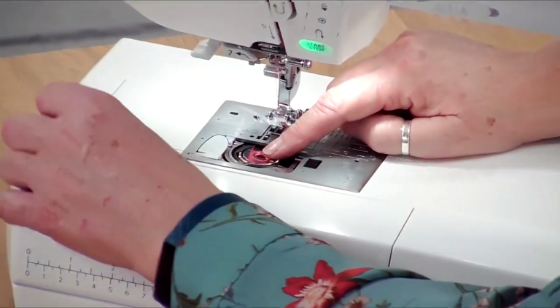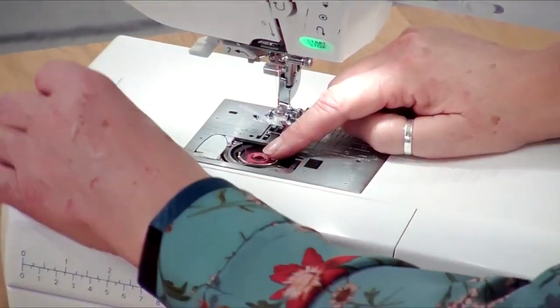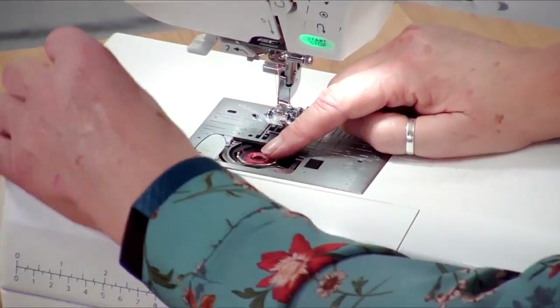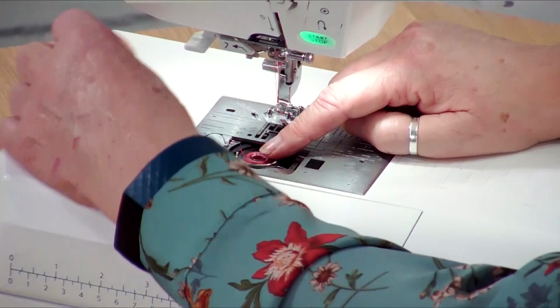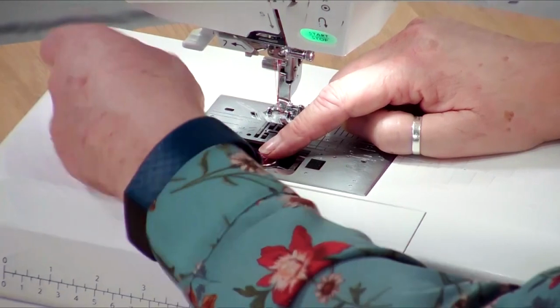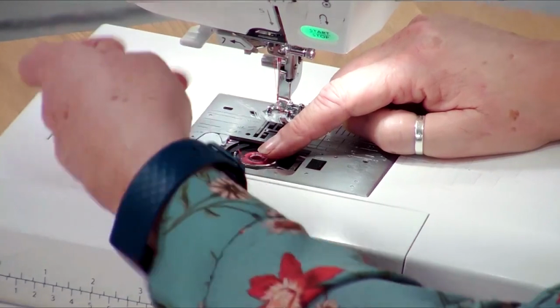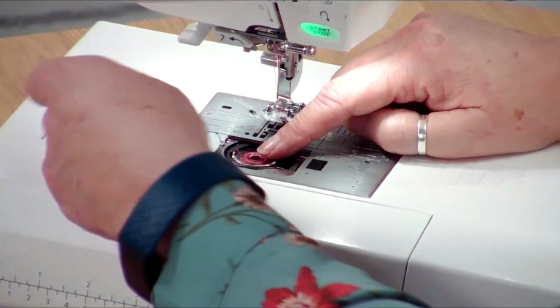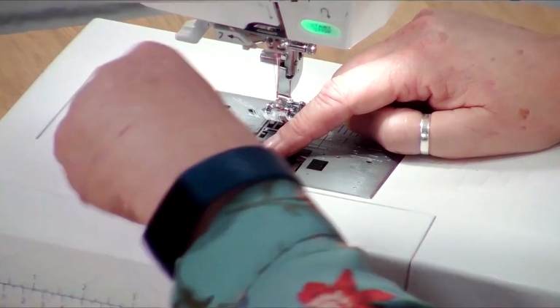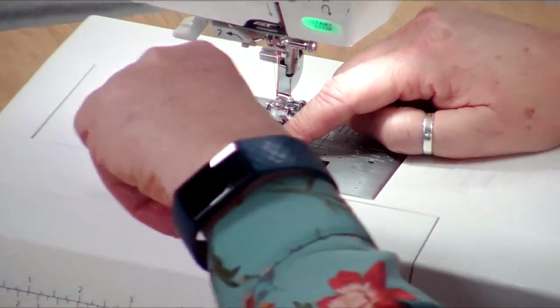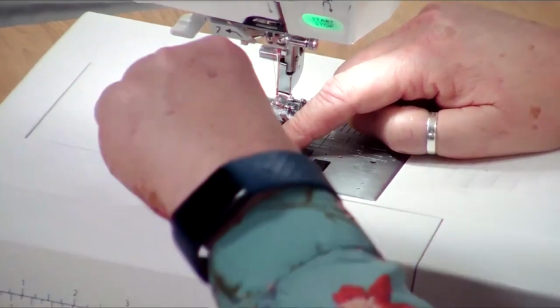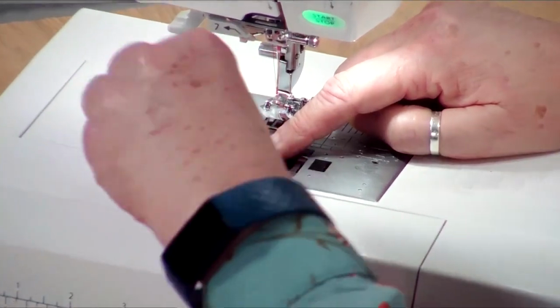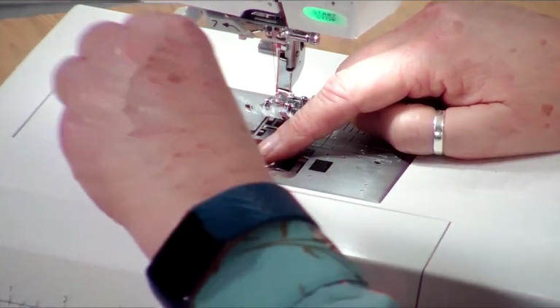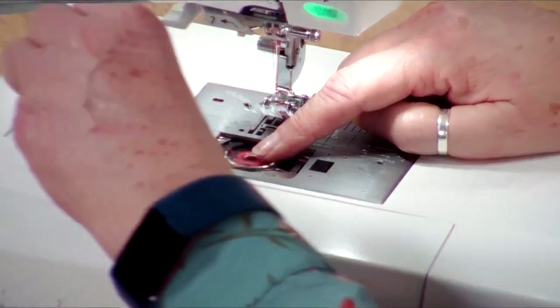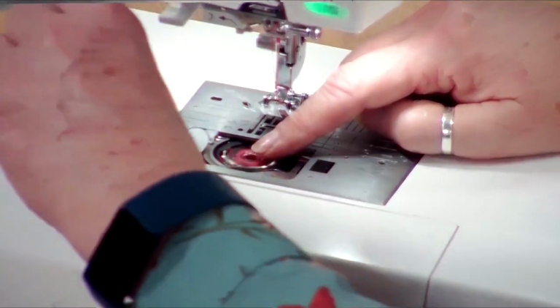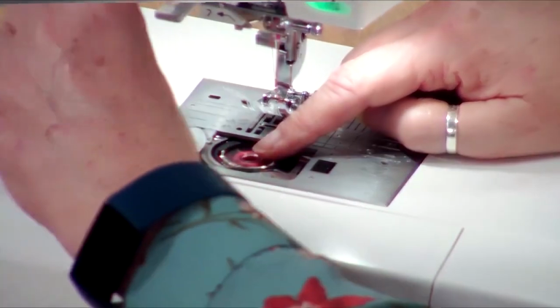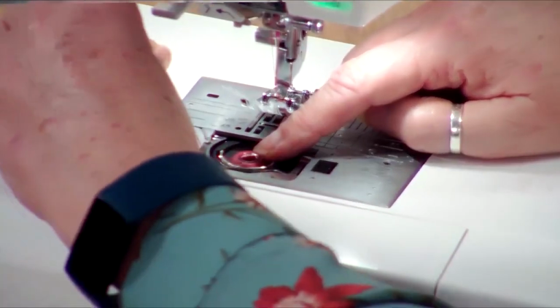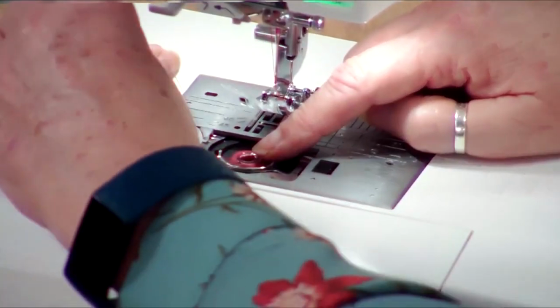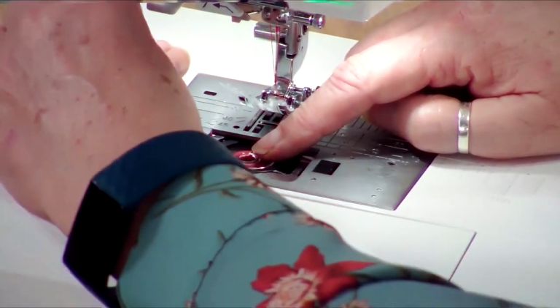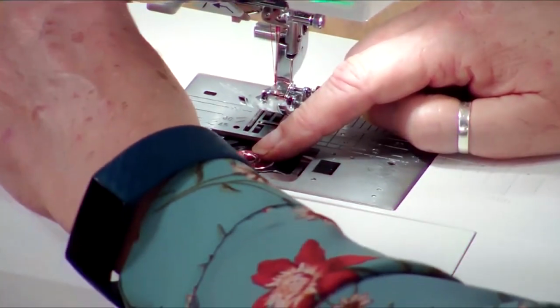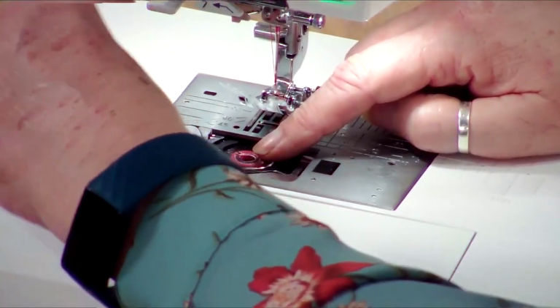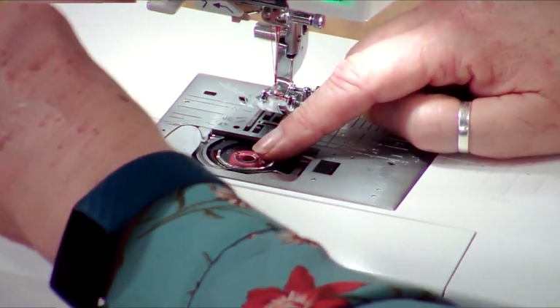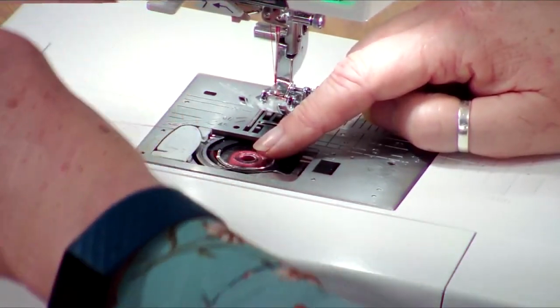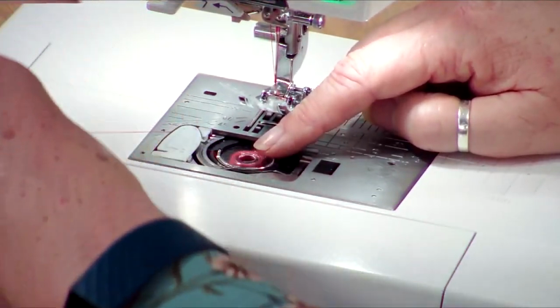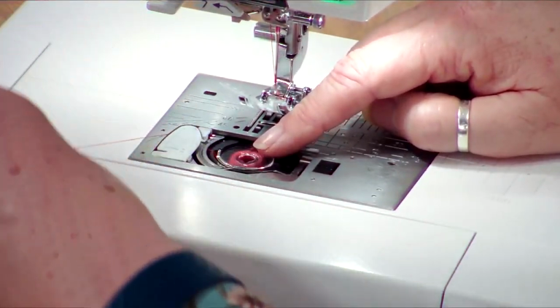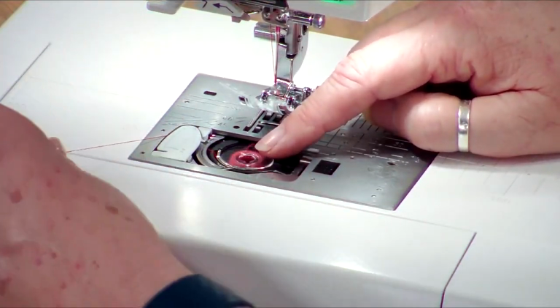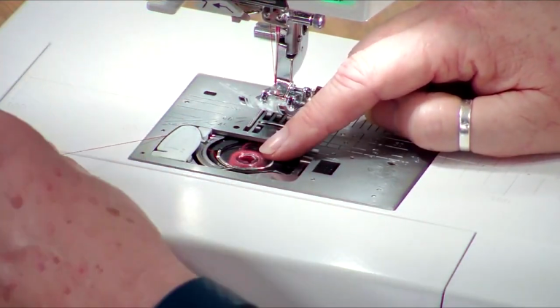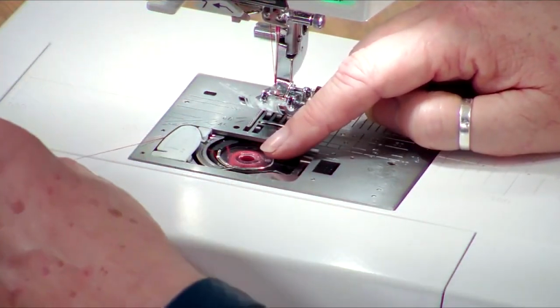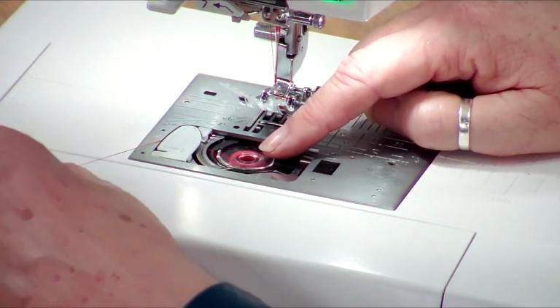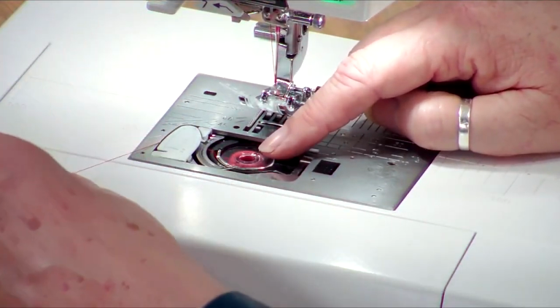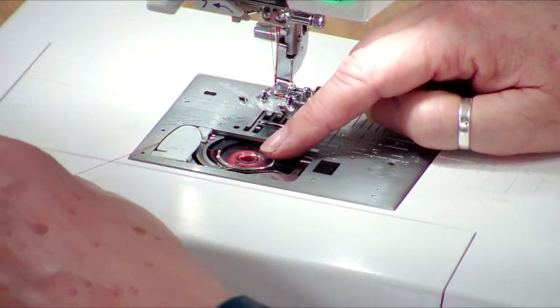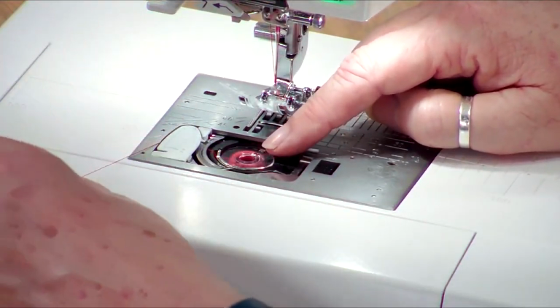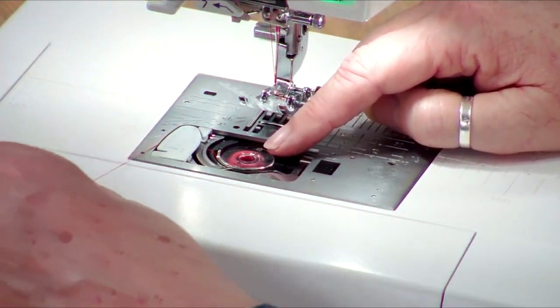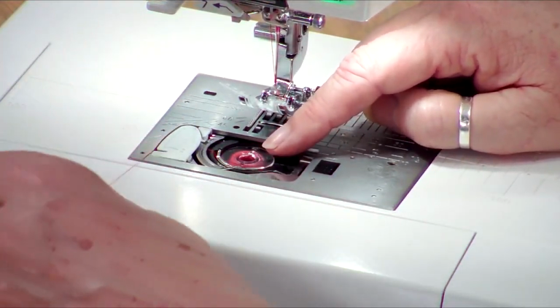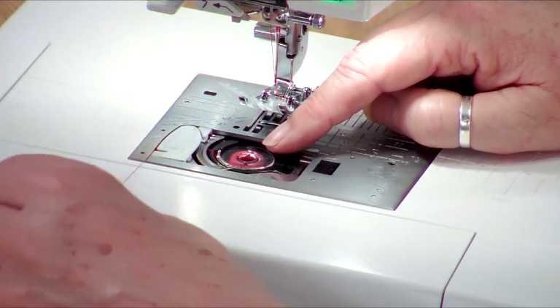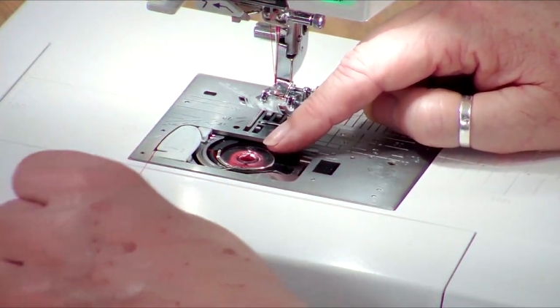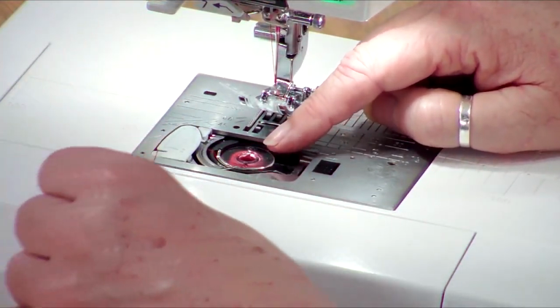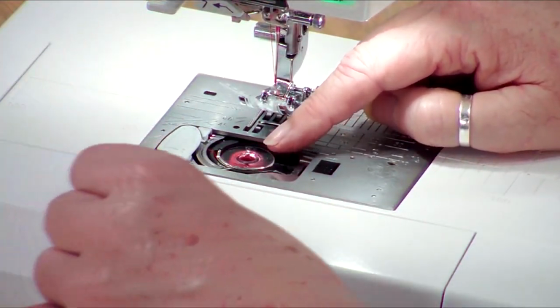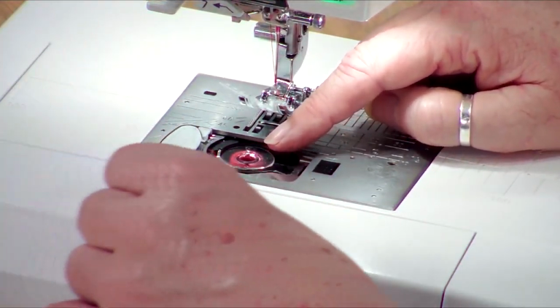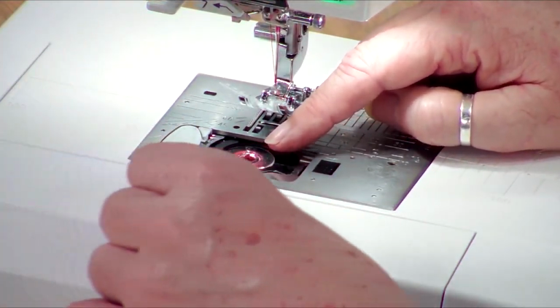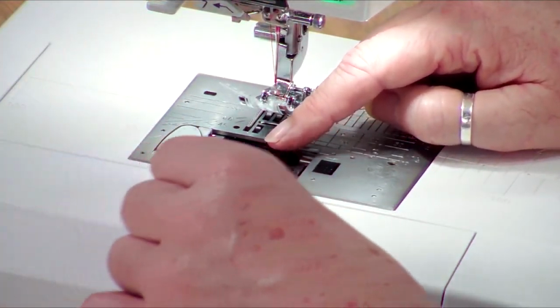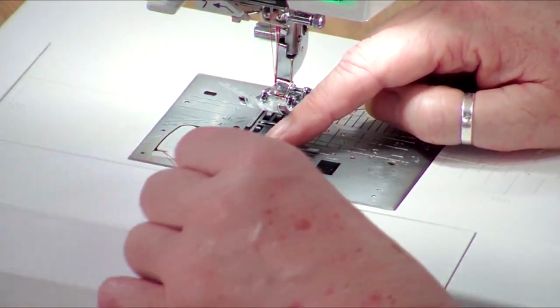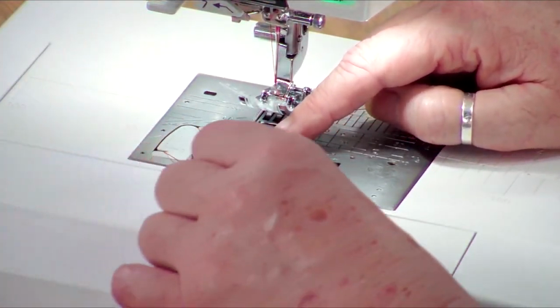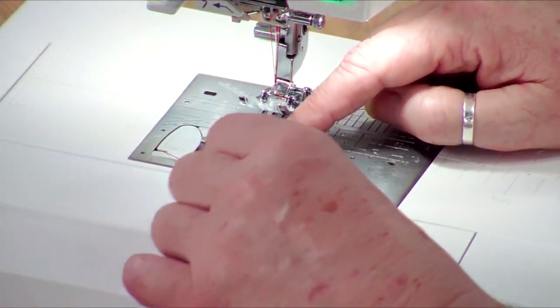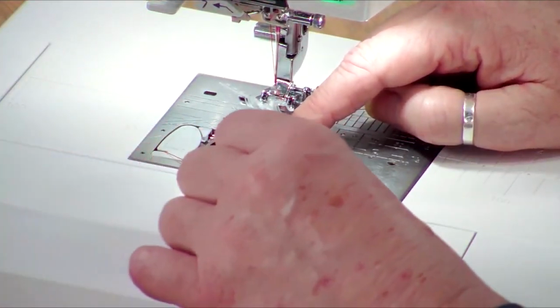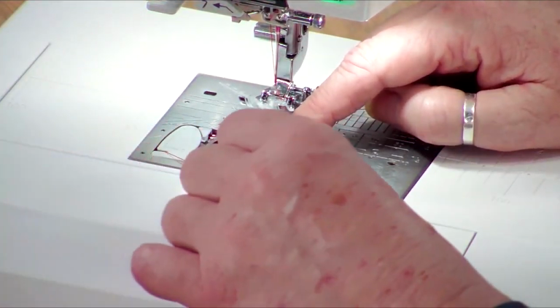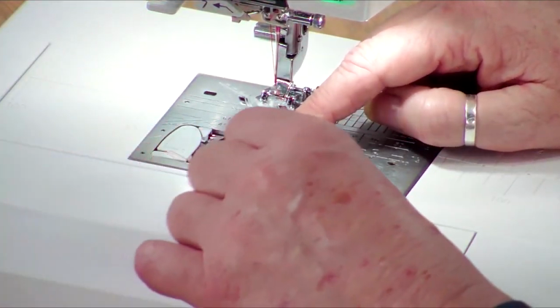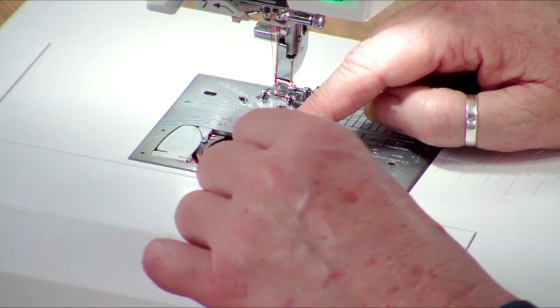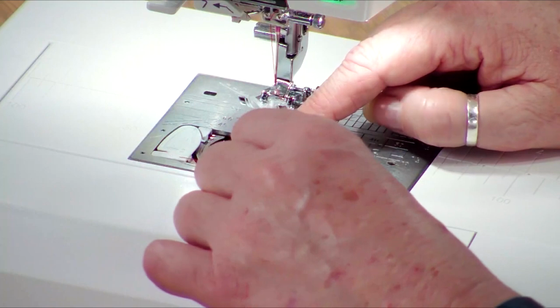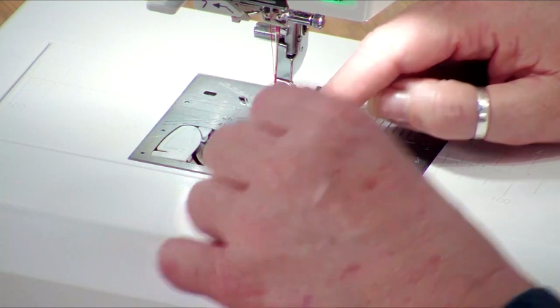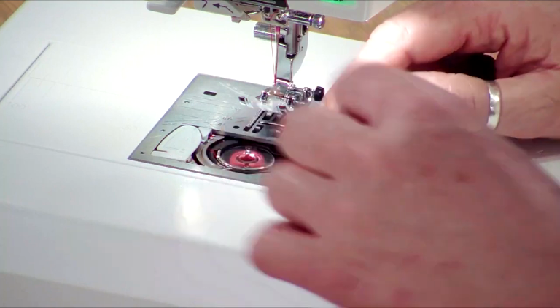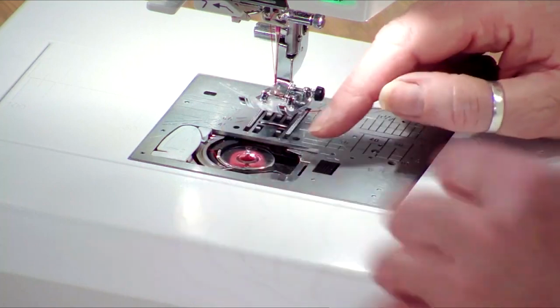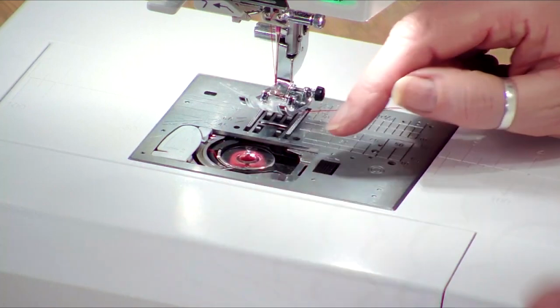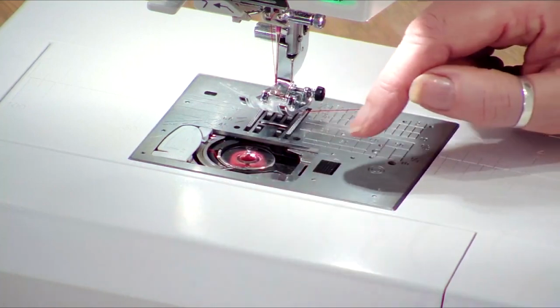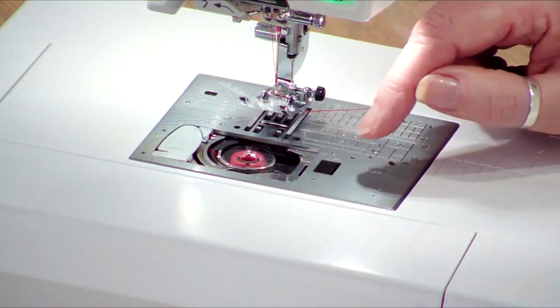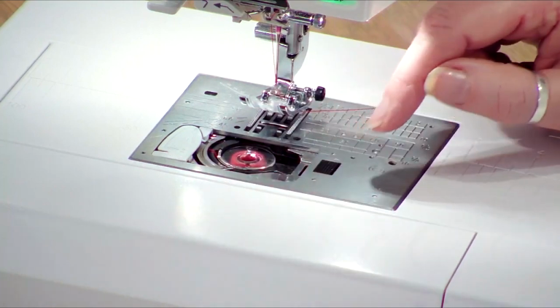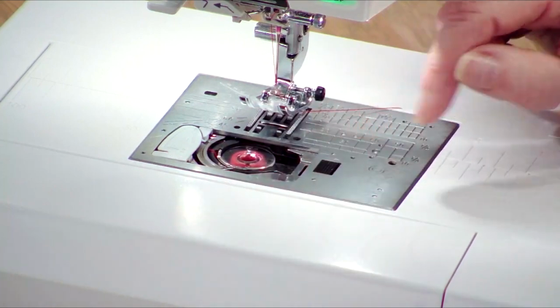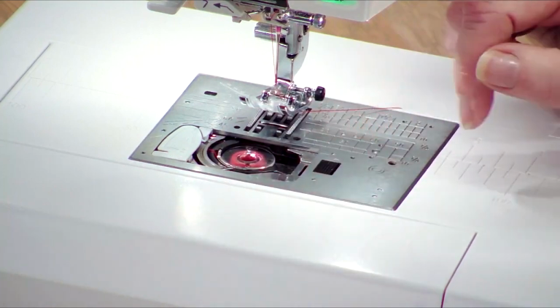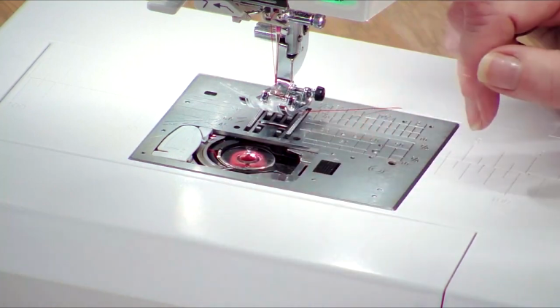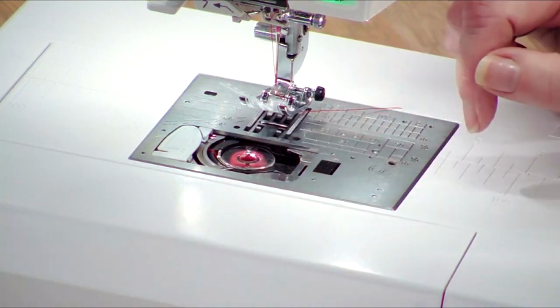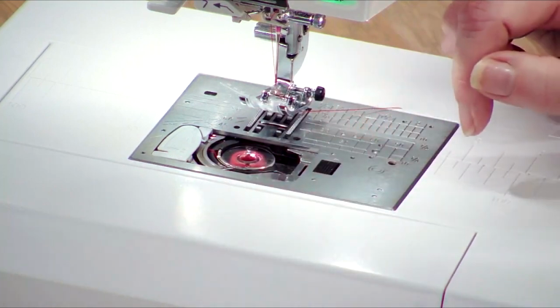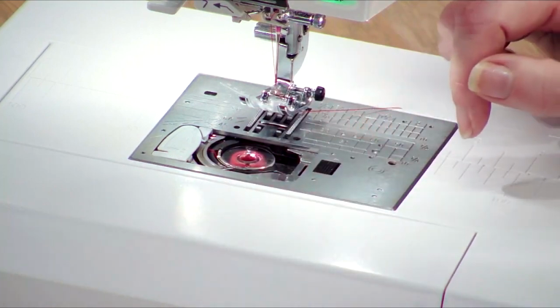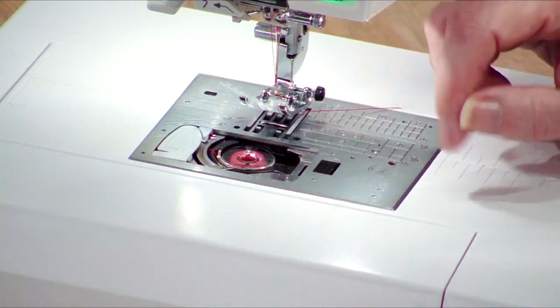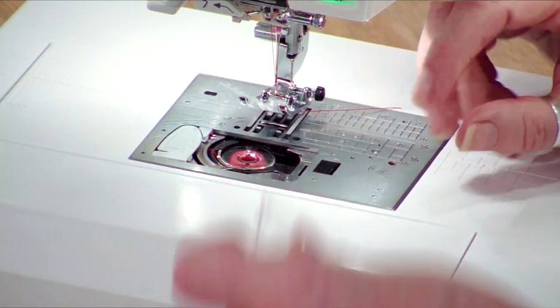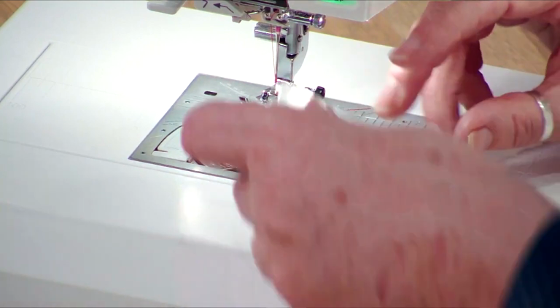Take it round the guides here — again these are all numbered with little arrows on them as well, one and two, a little blade to cut it, pull the thread off.